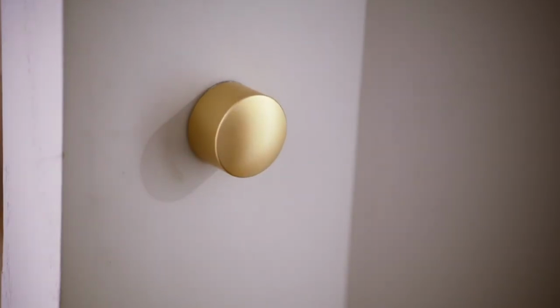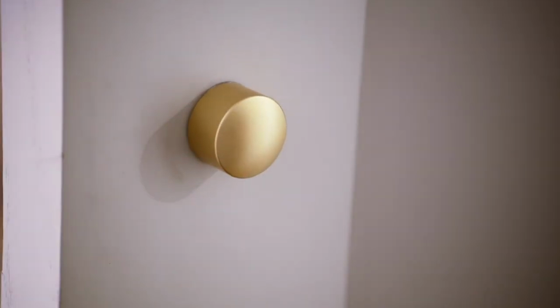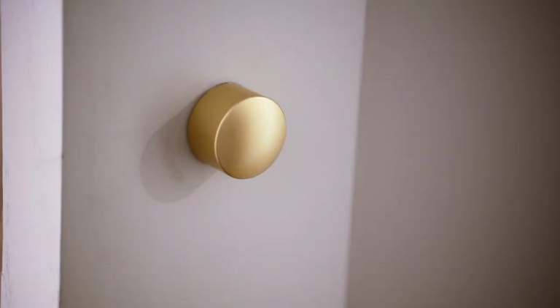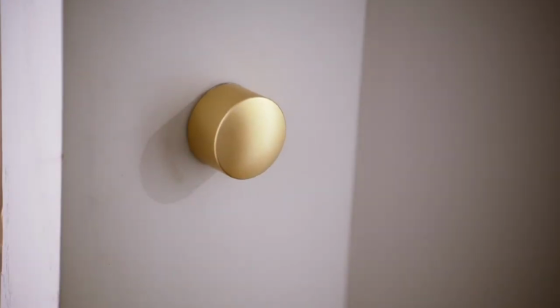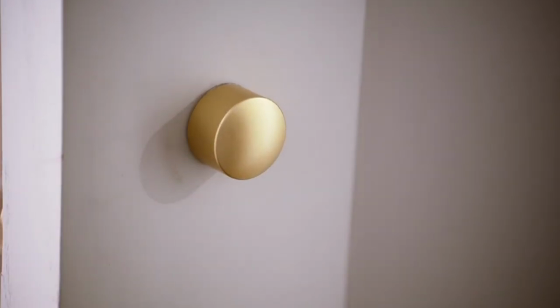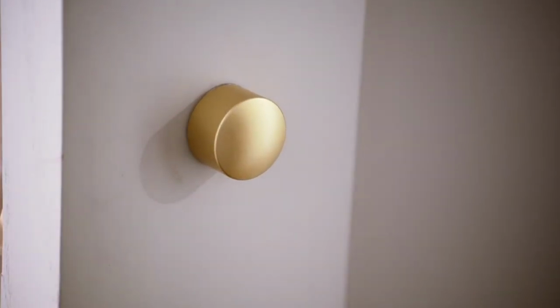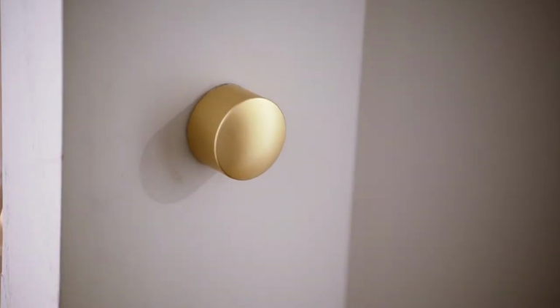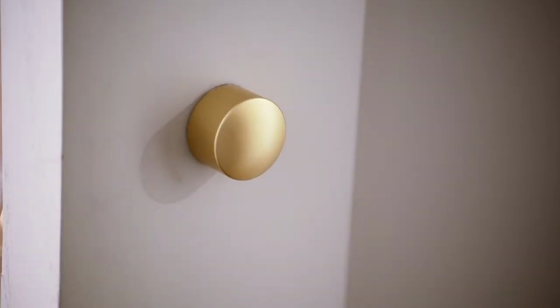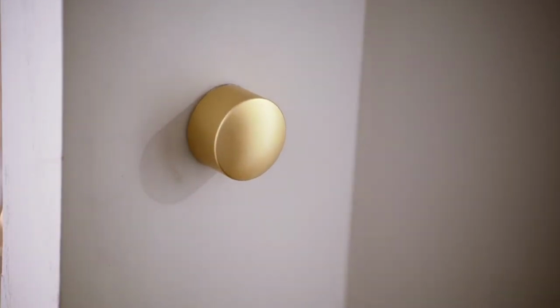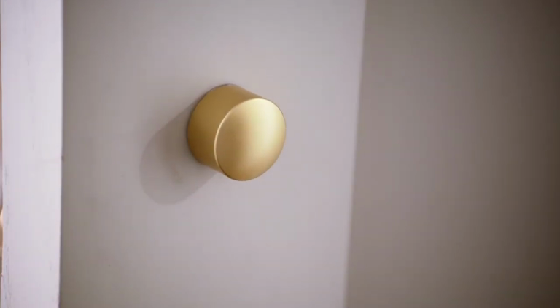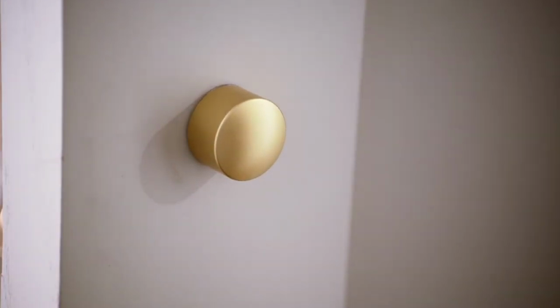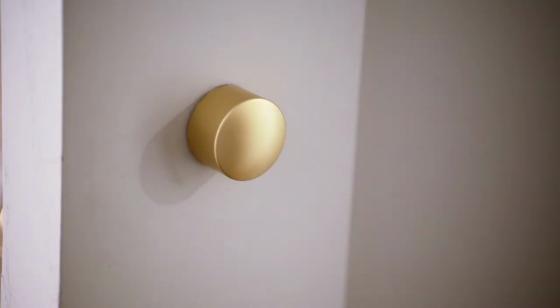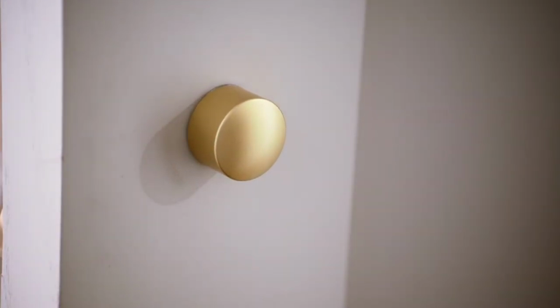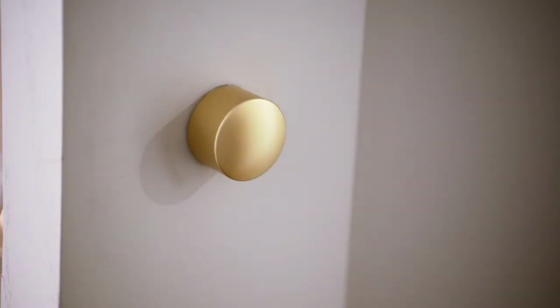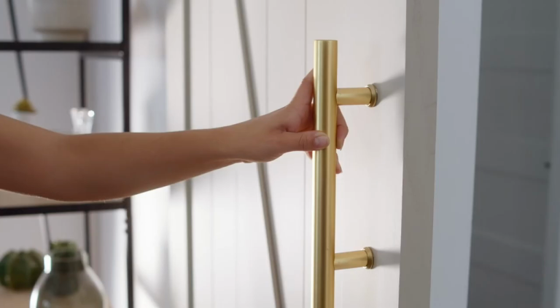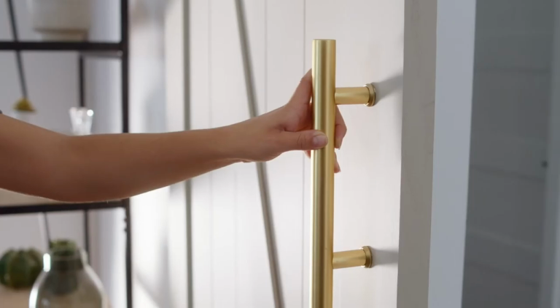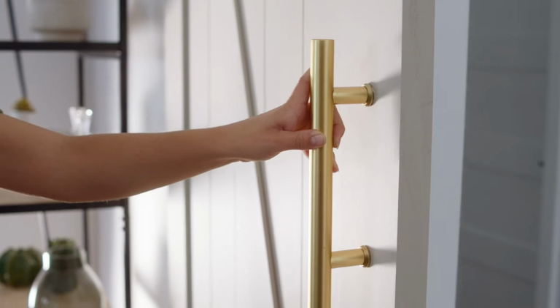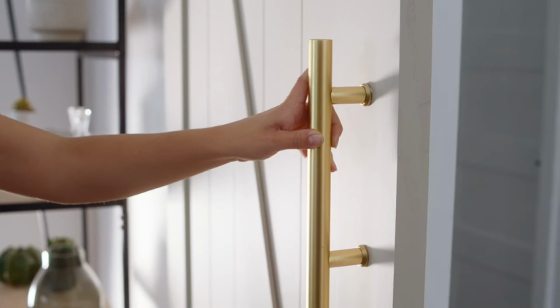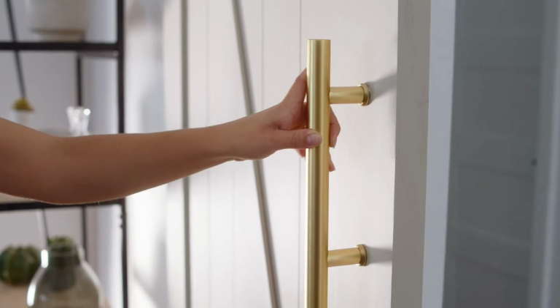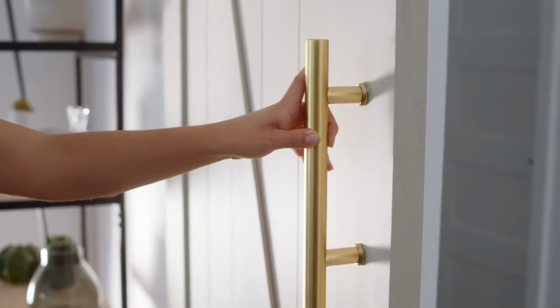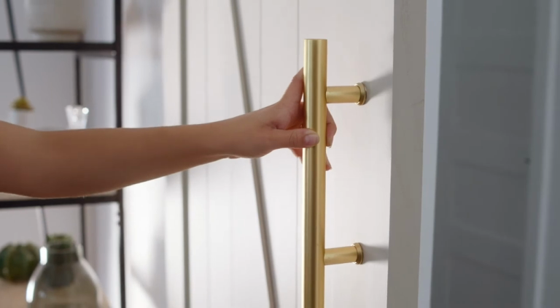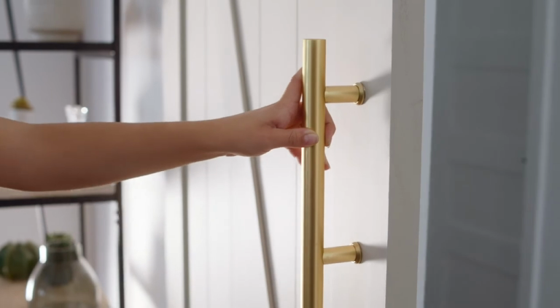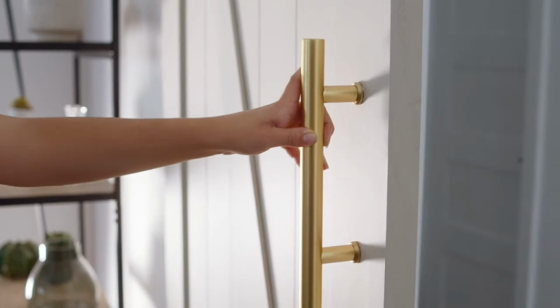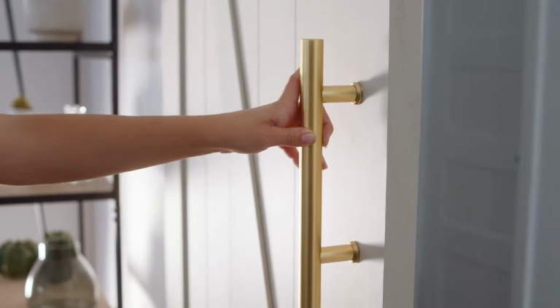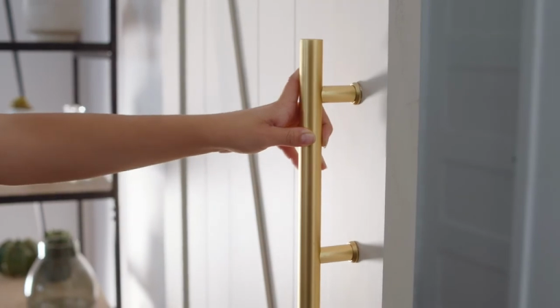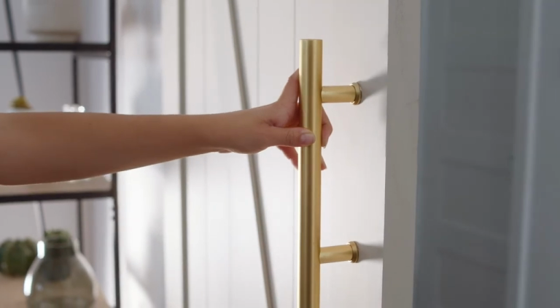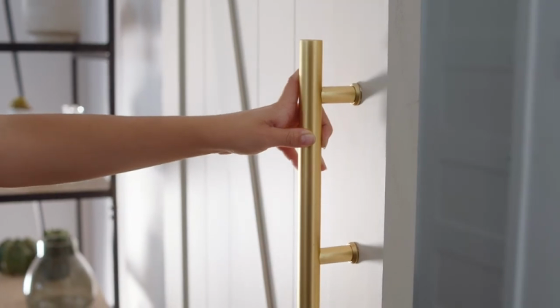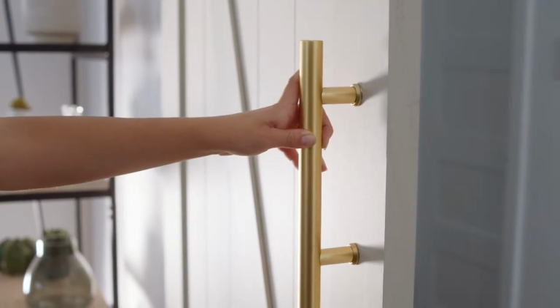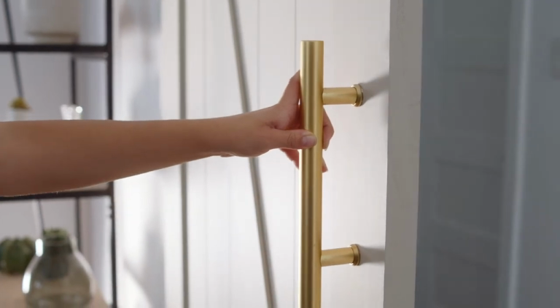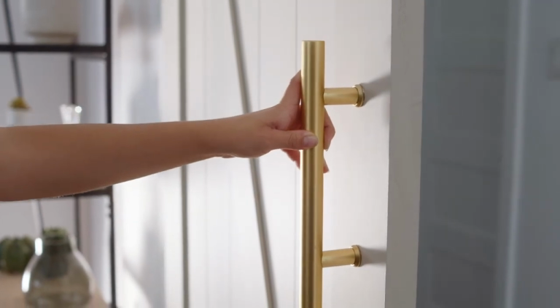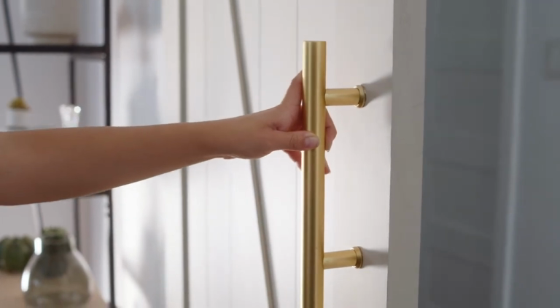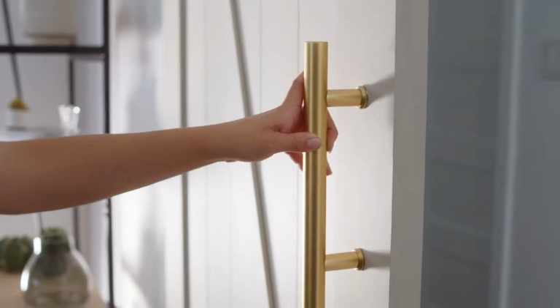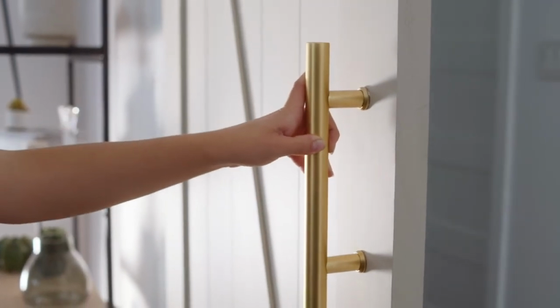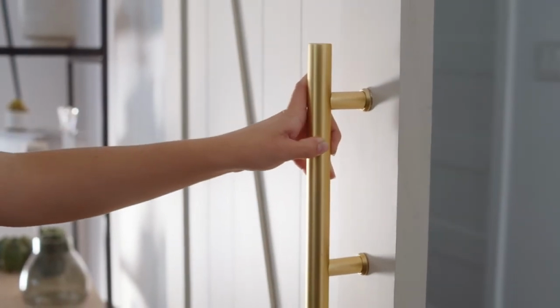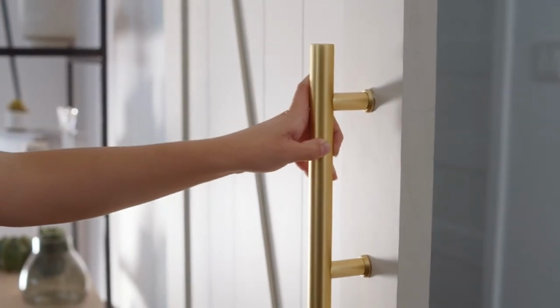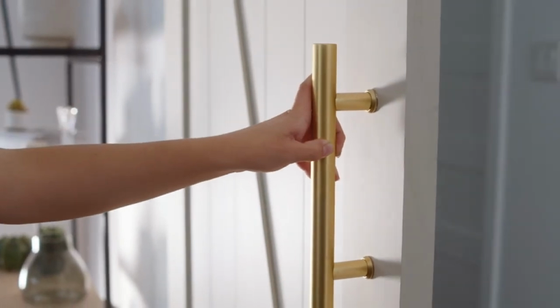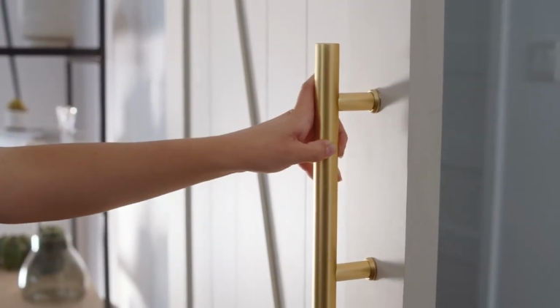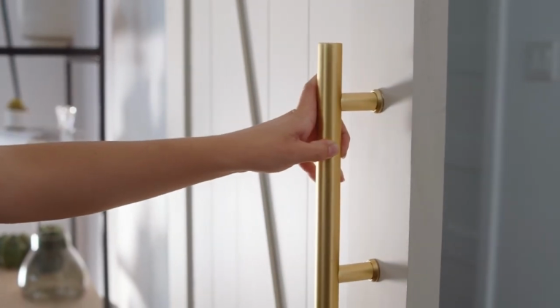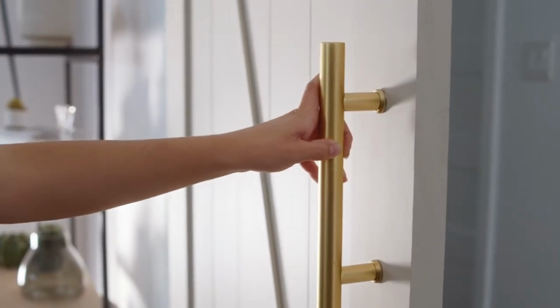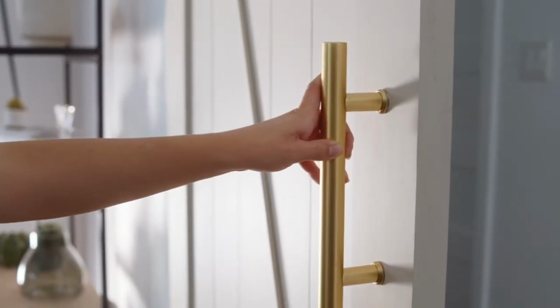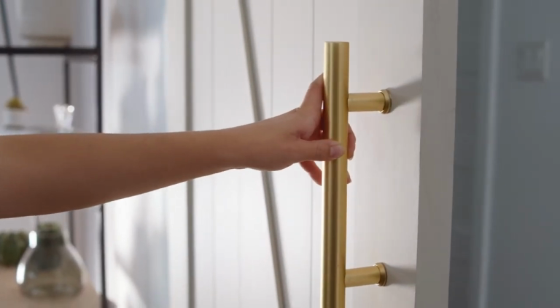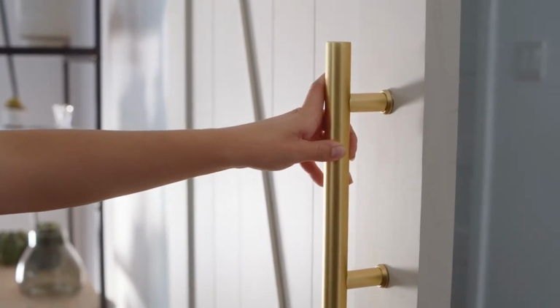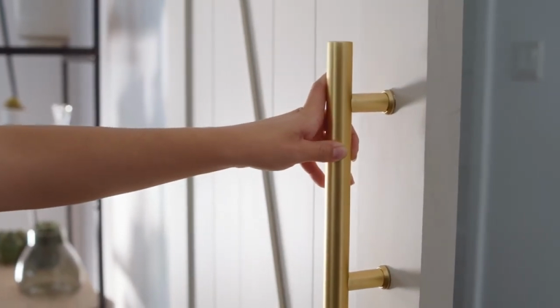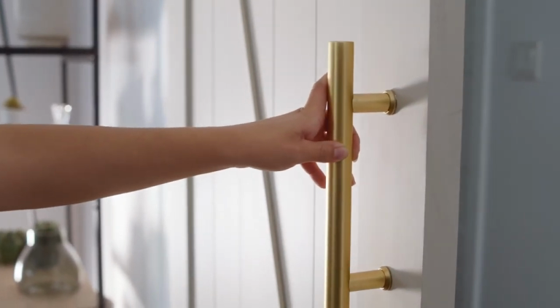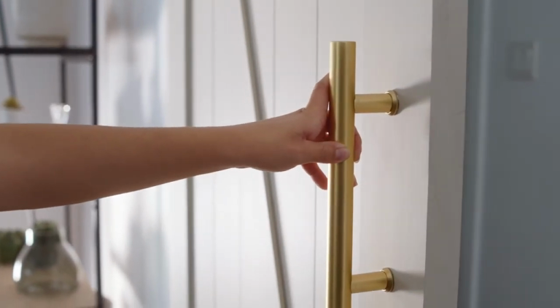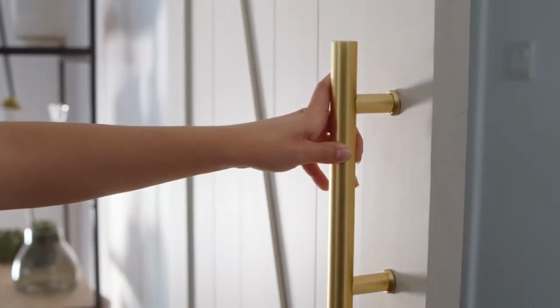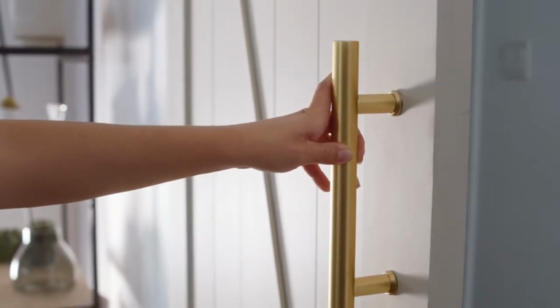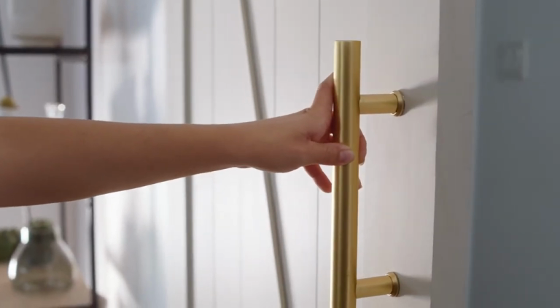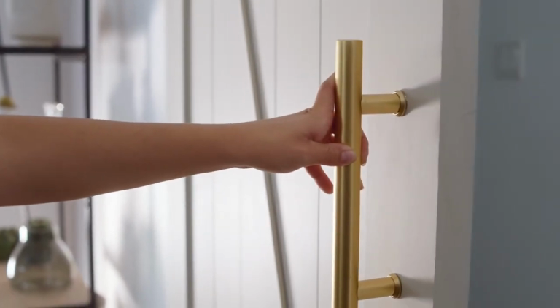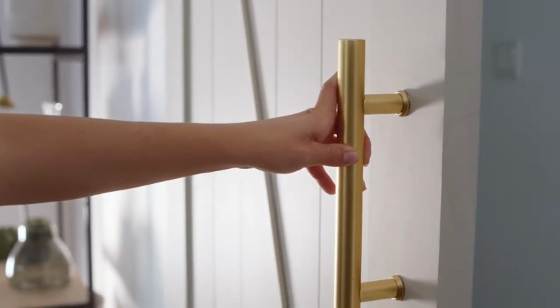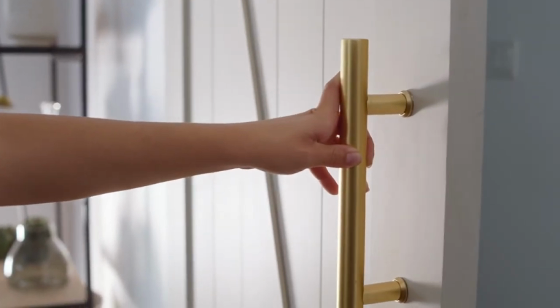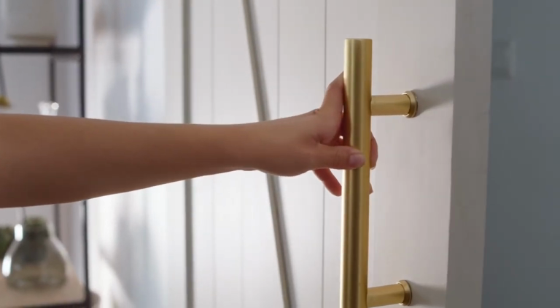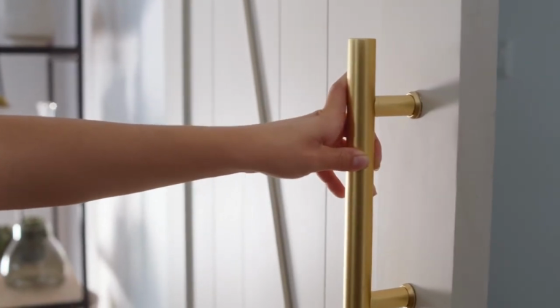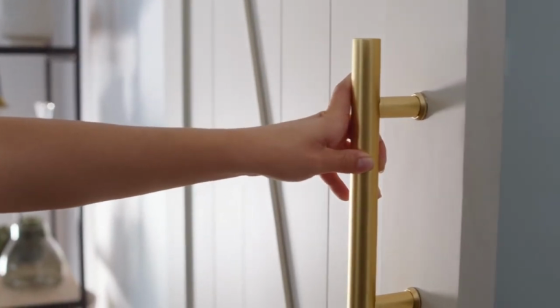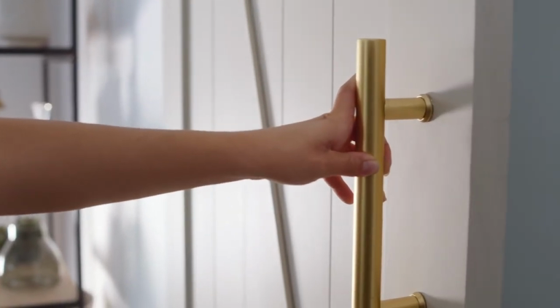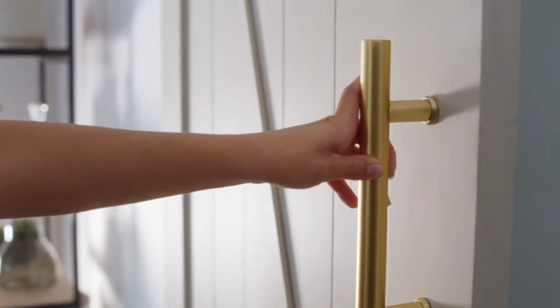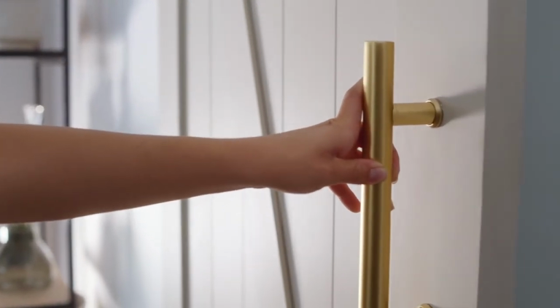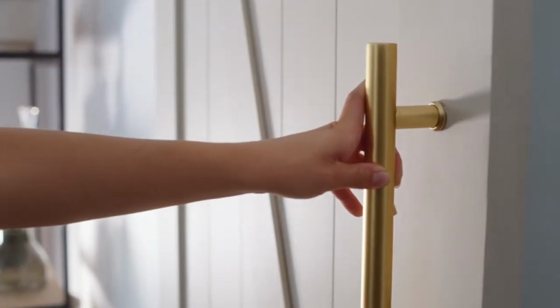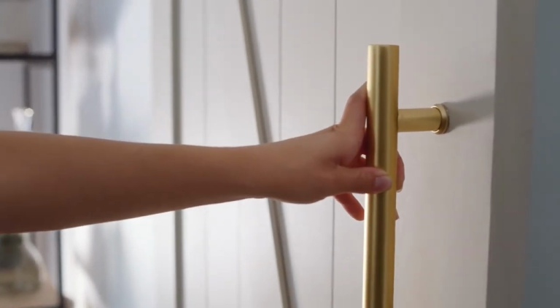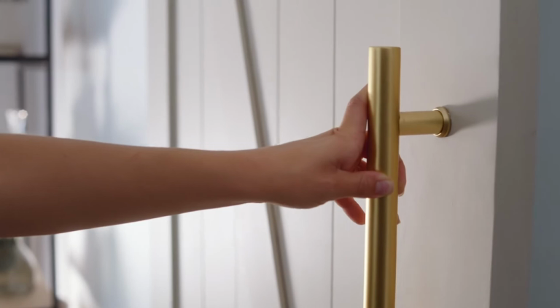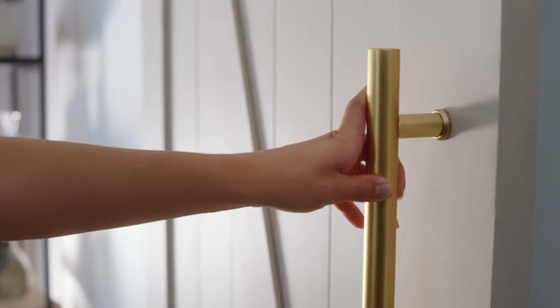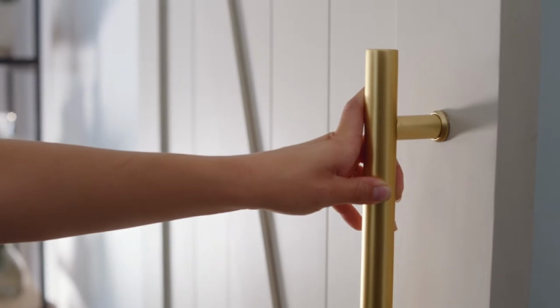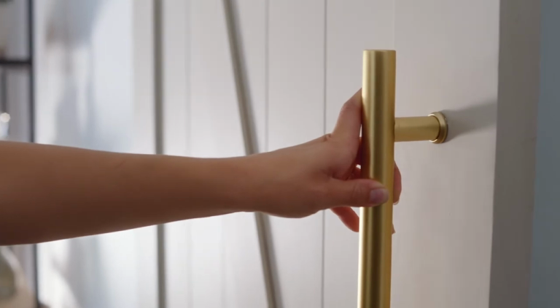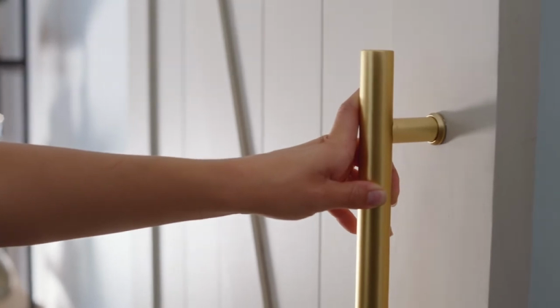And that's all there is to it. This Madison Pole is easy to install and a great way to add some flair to your barn door and home.